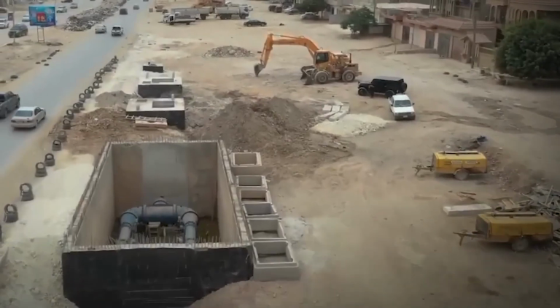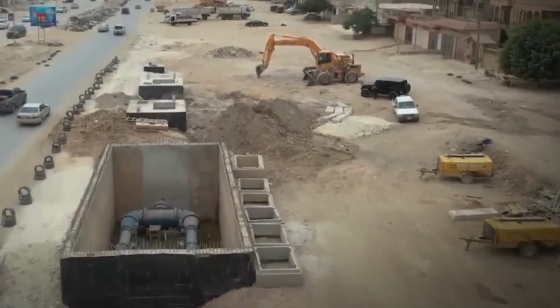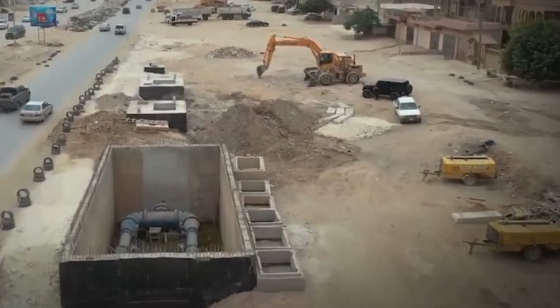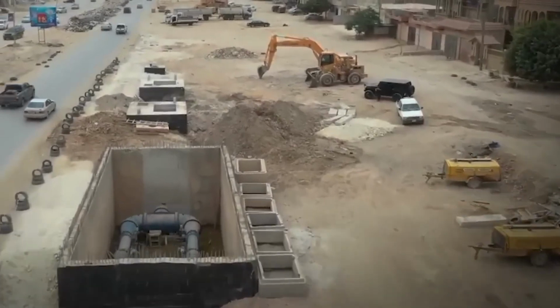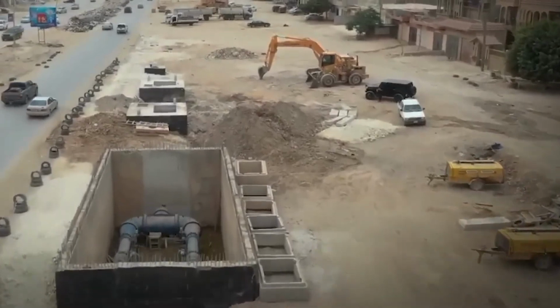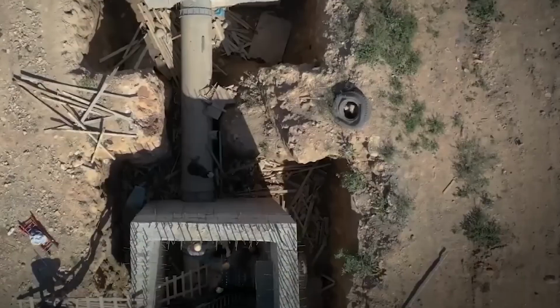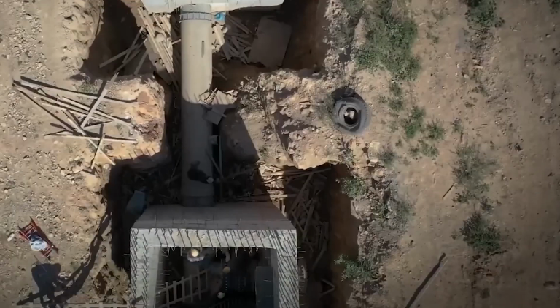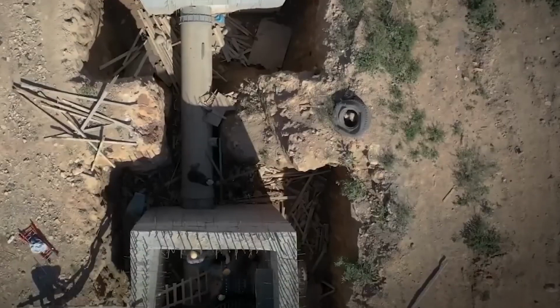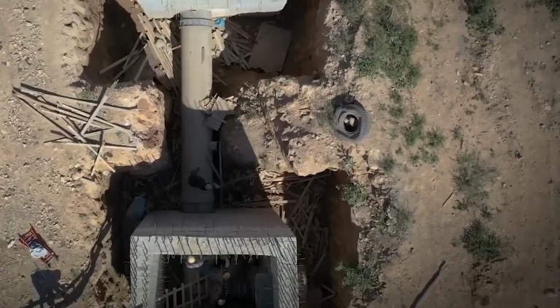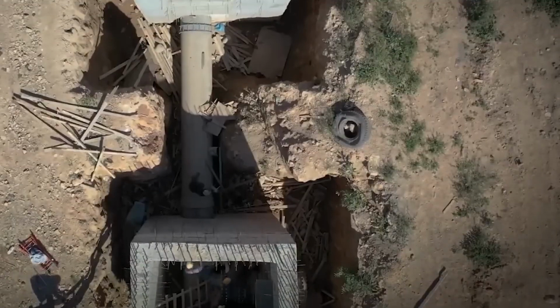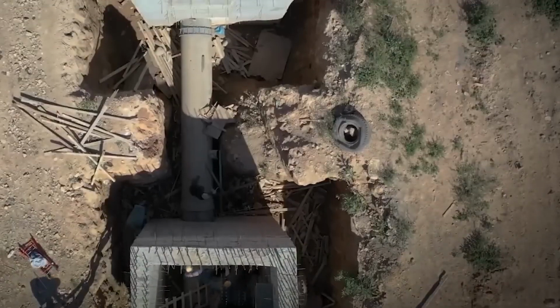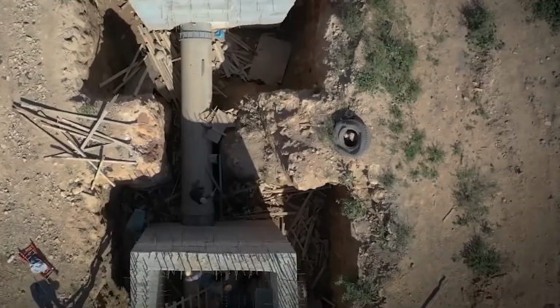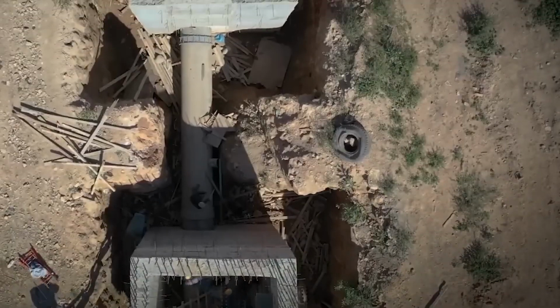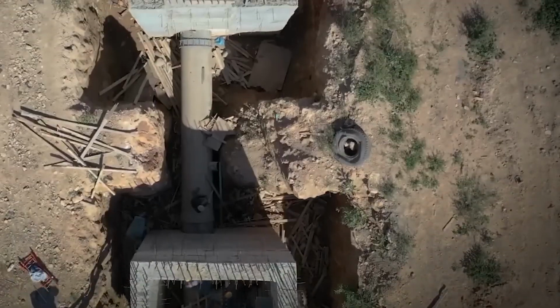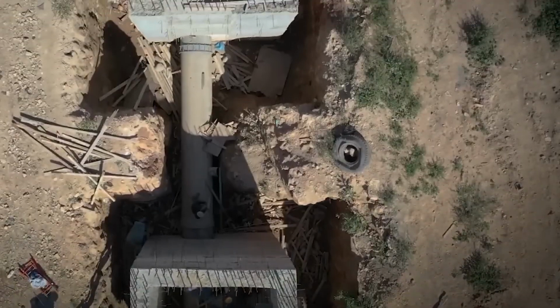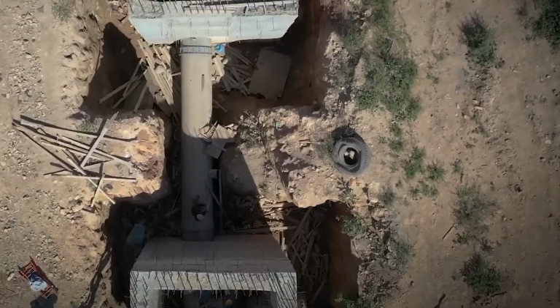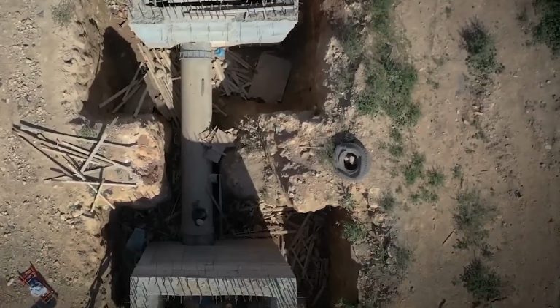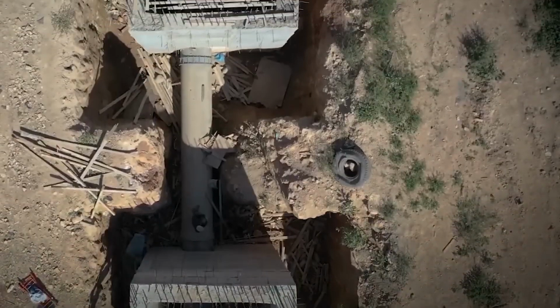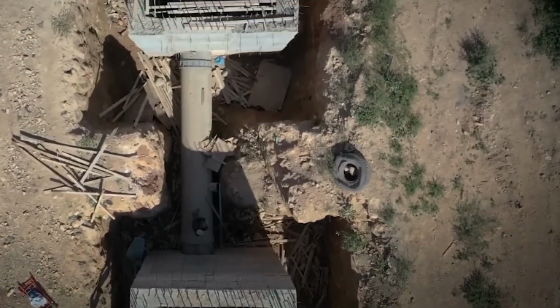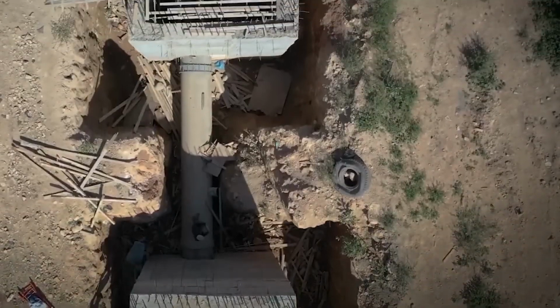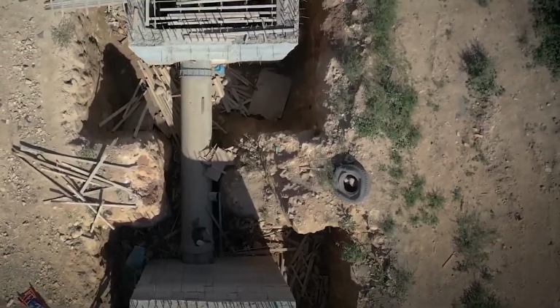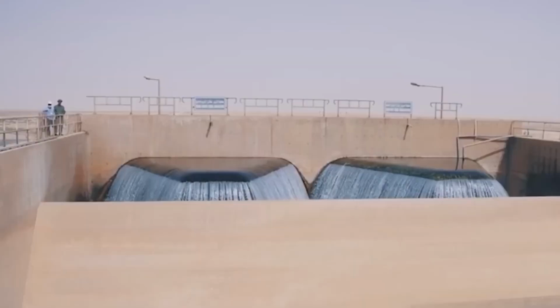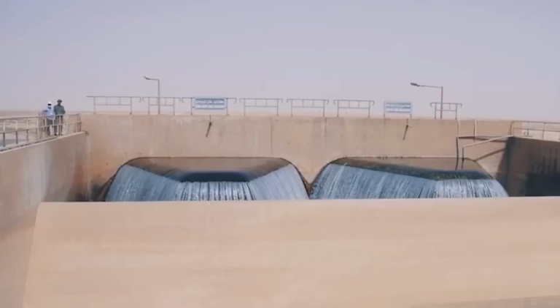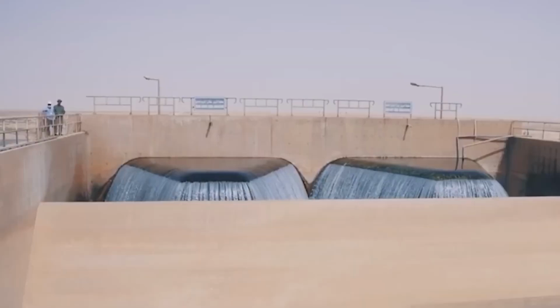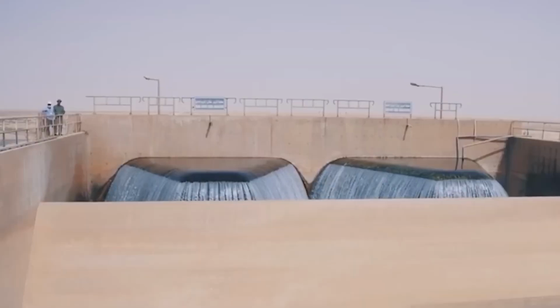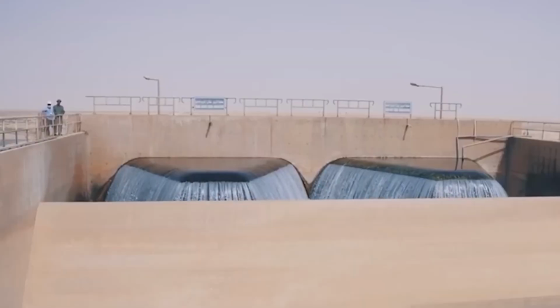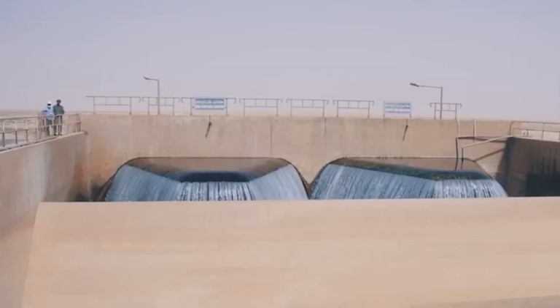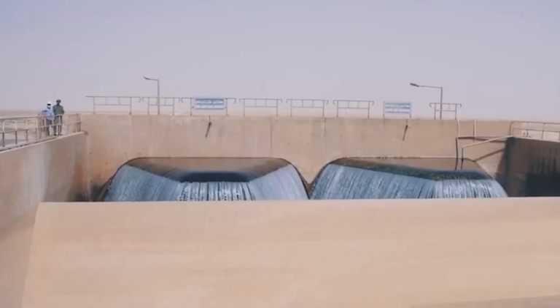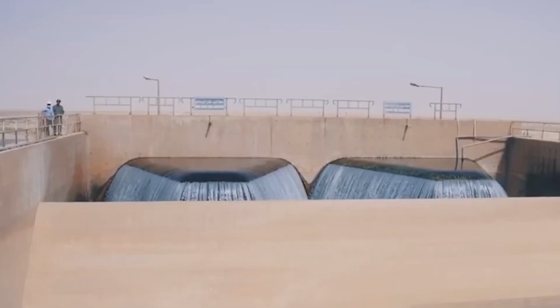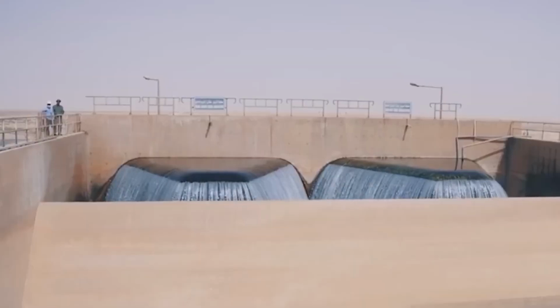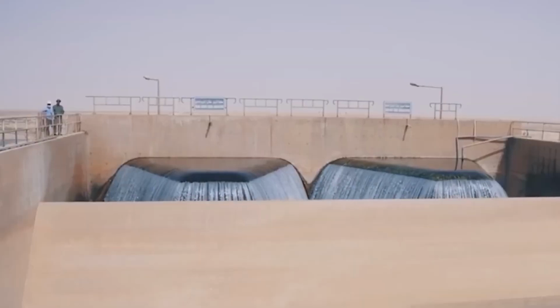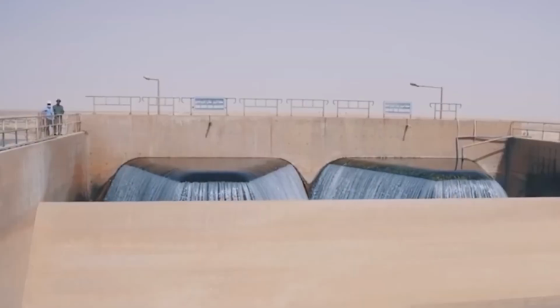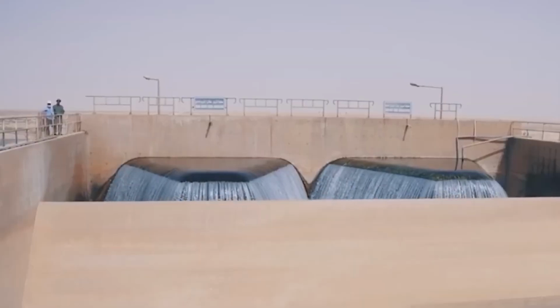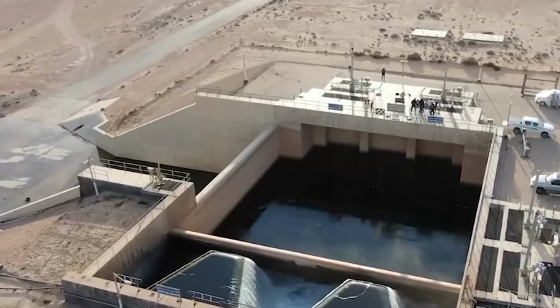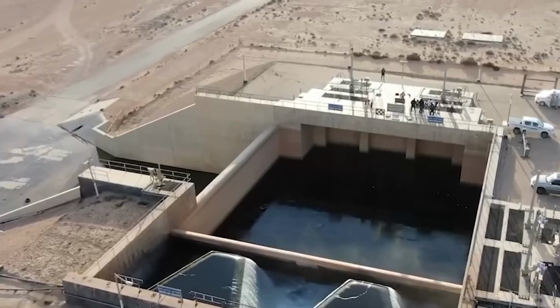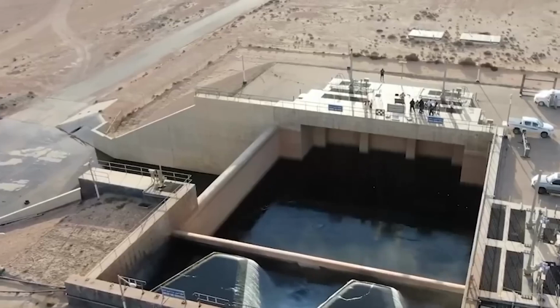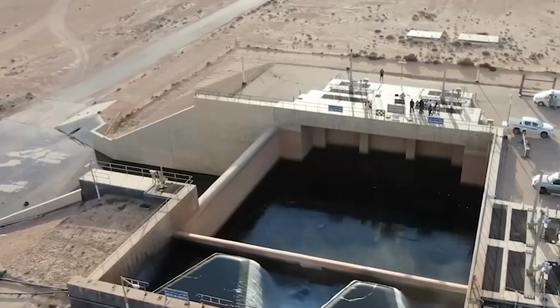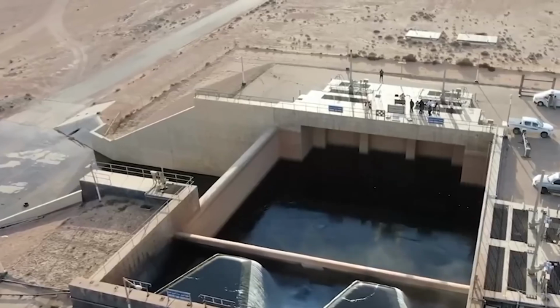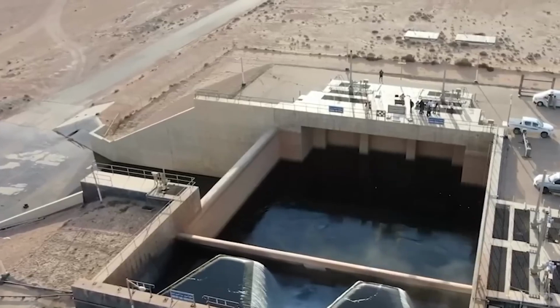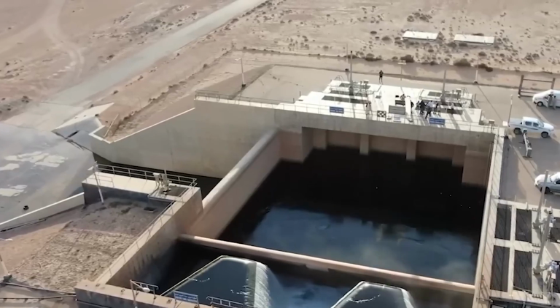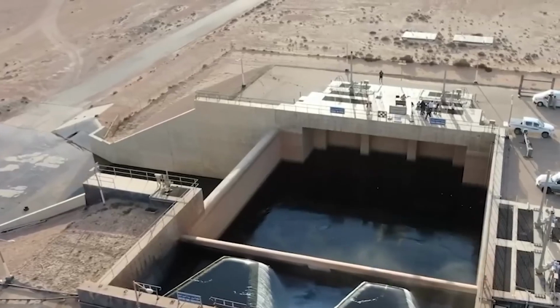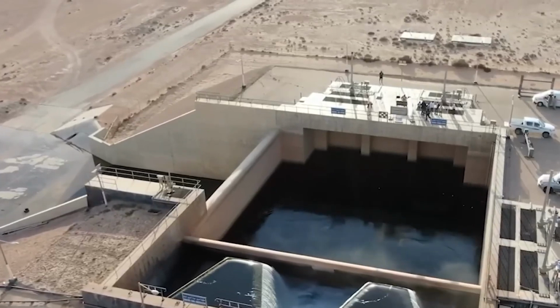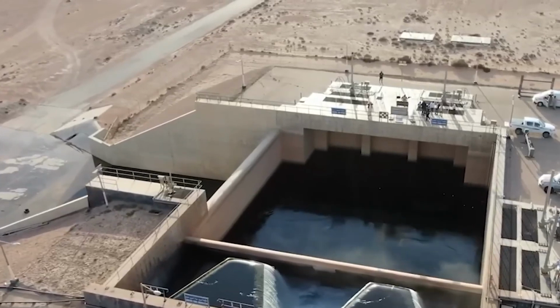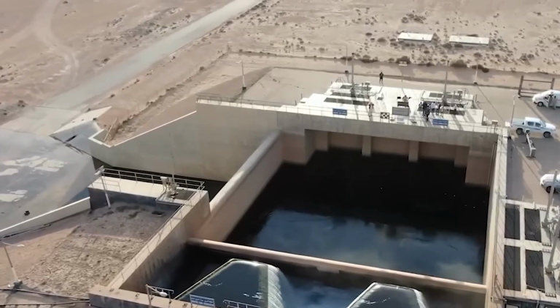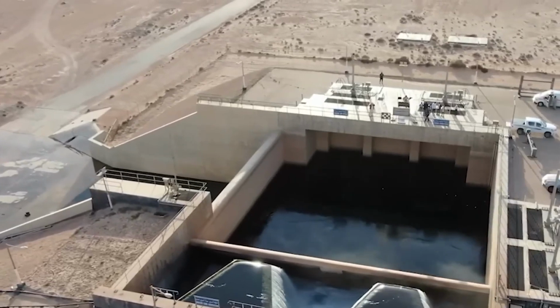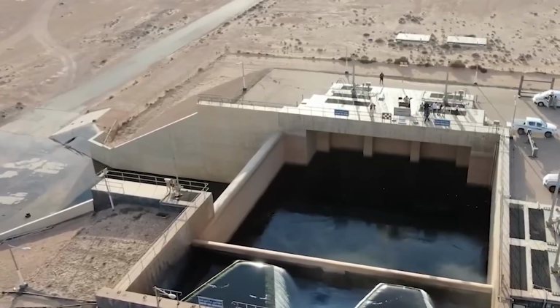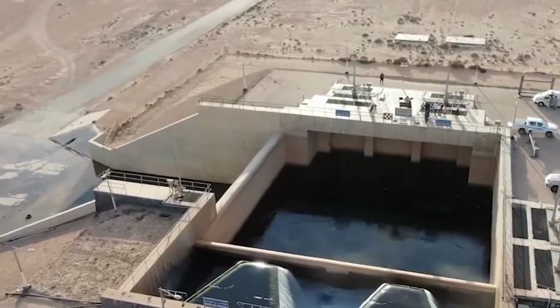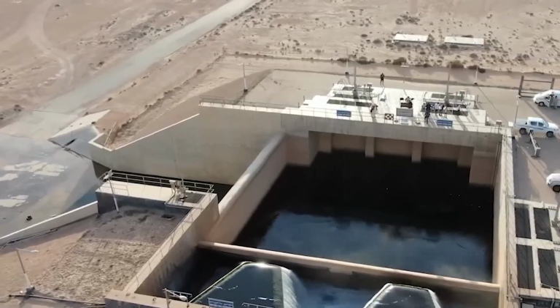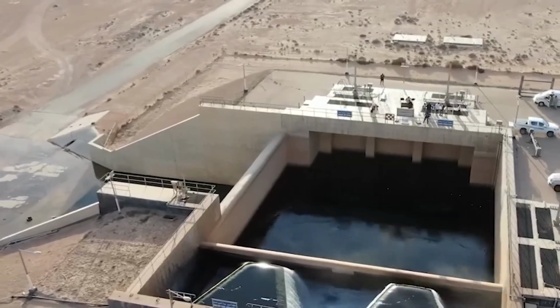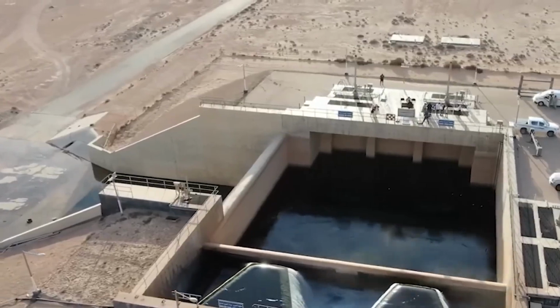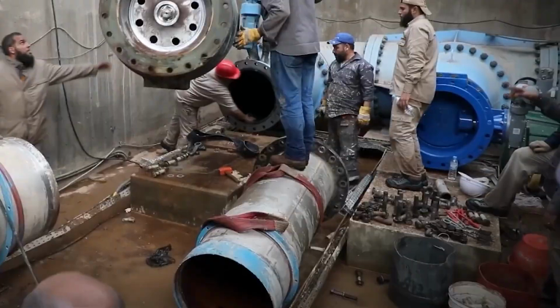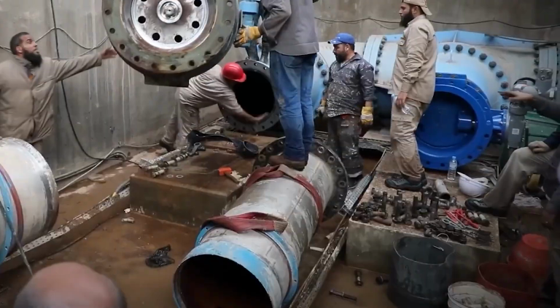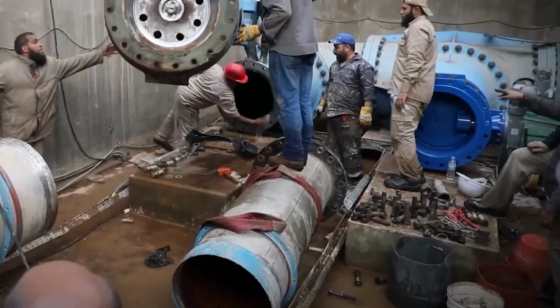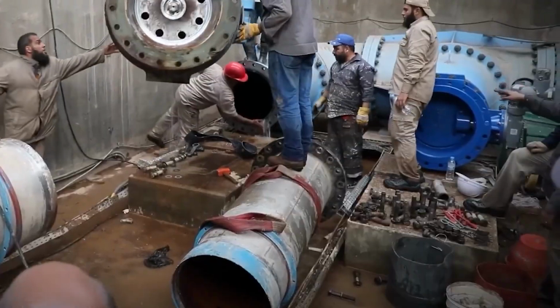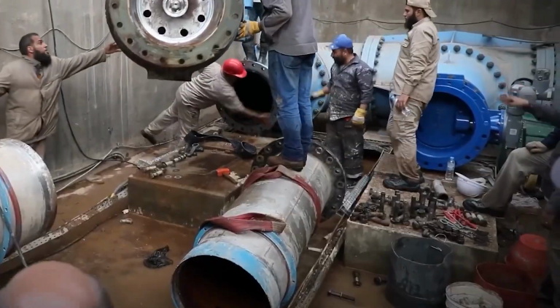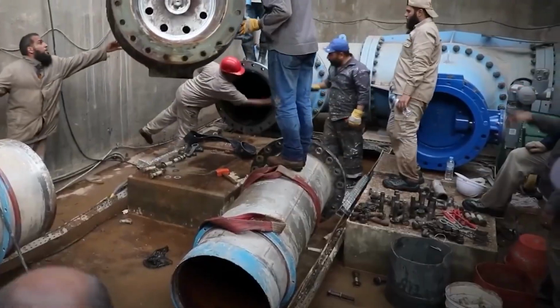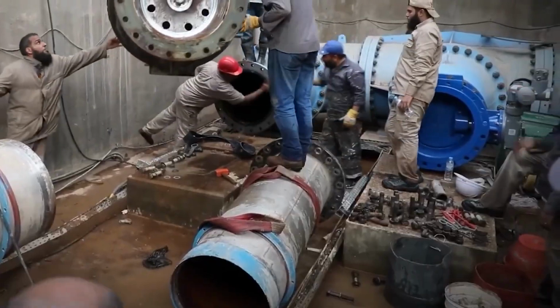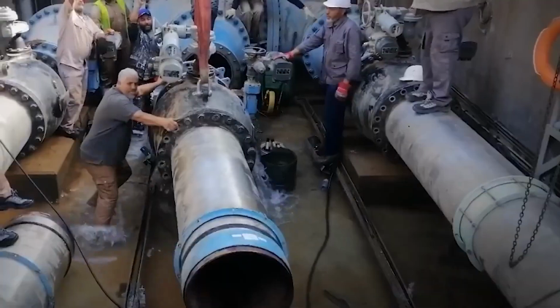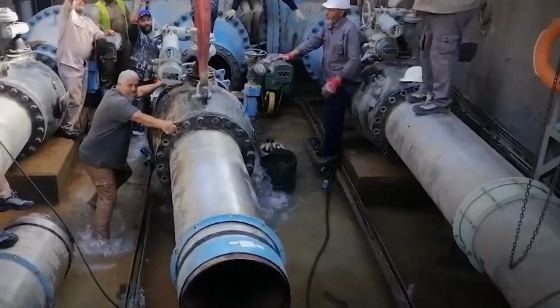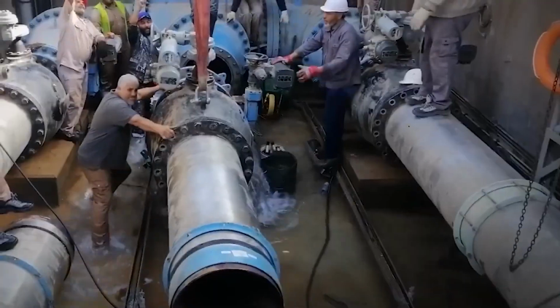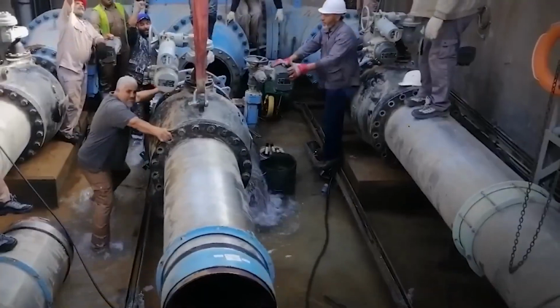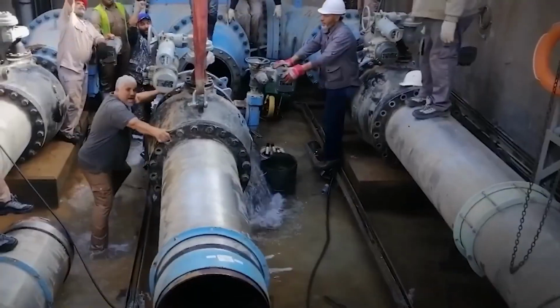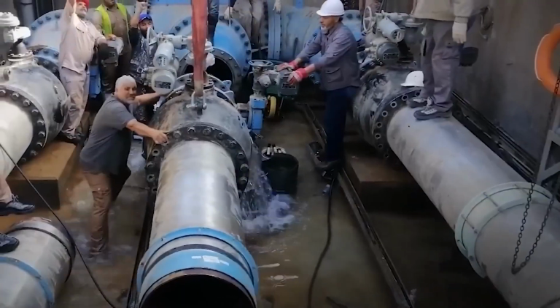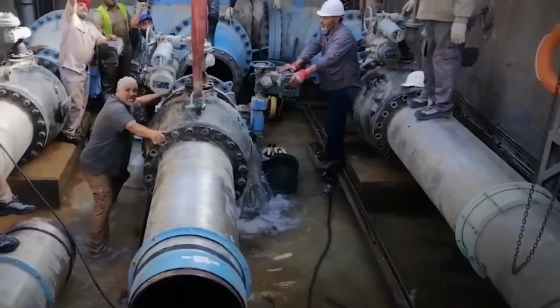So, did they manage to turn the desert green? For a moment in history, they came close. But the river, like the nation that built it, now stands at a crossroads.